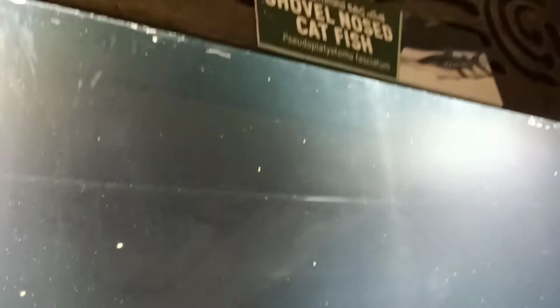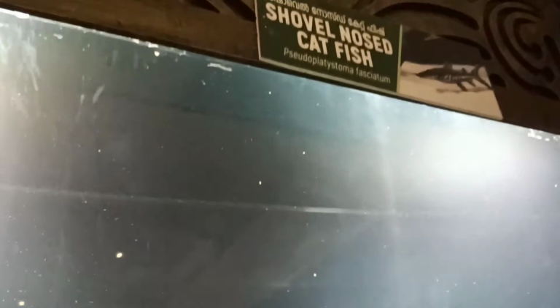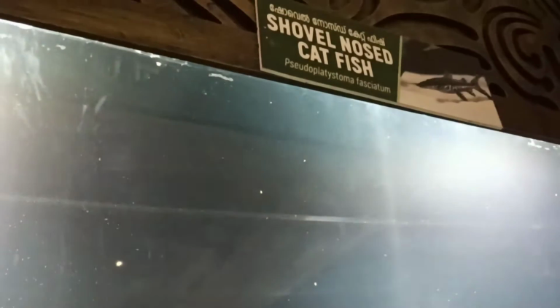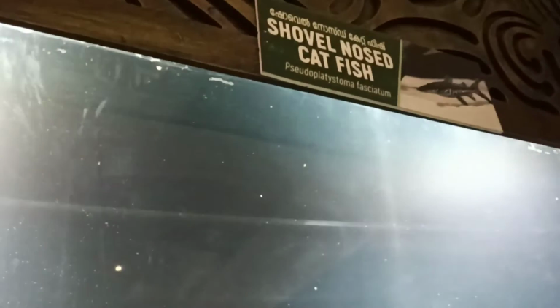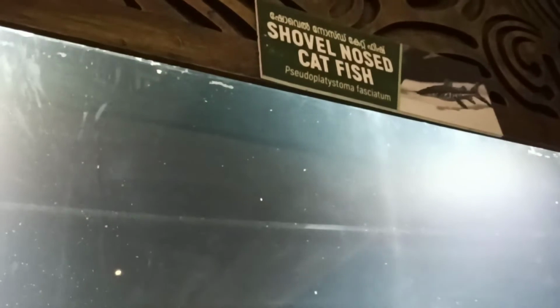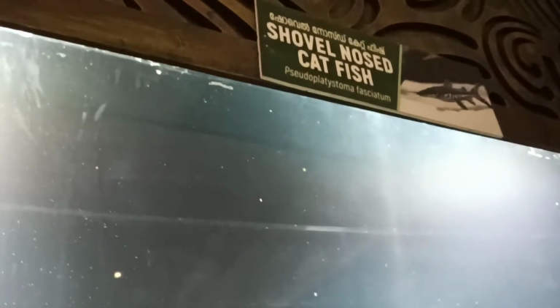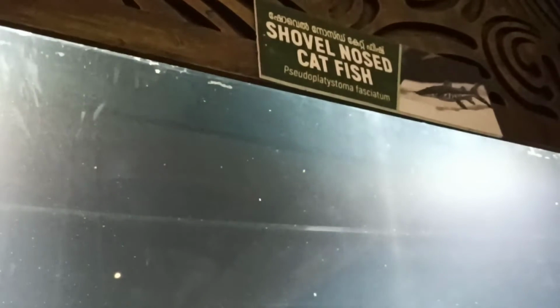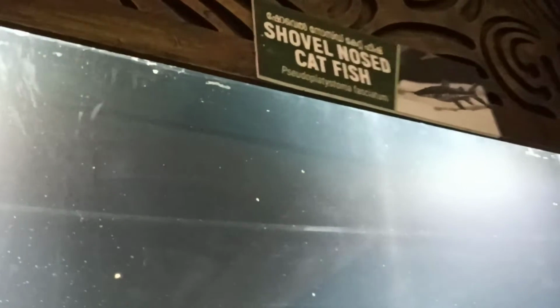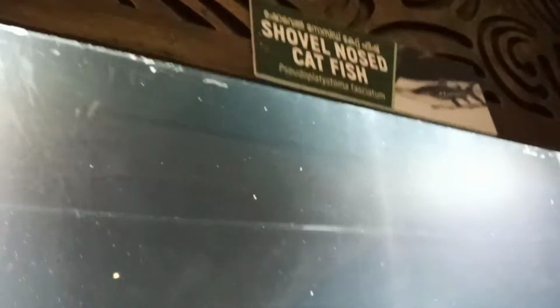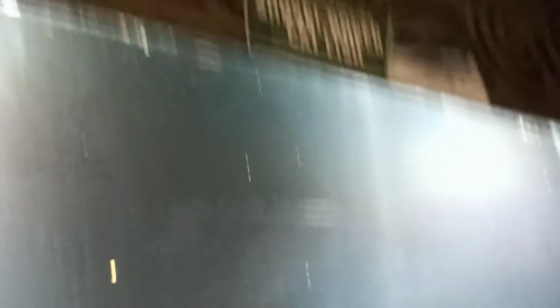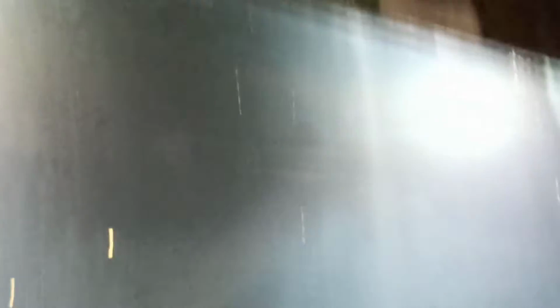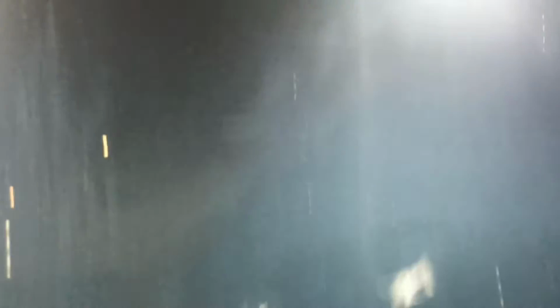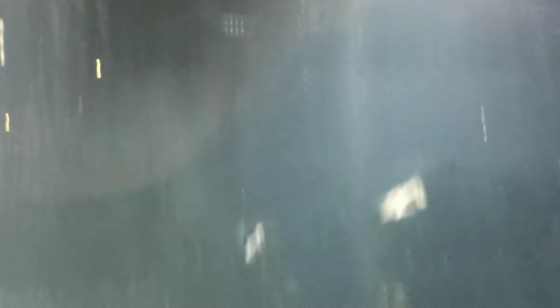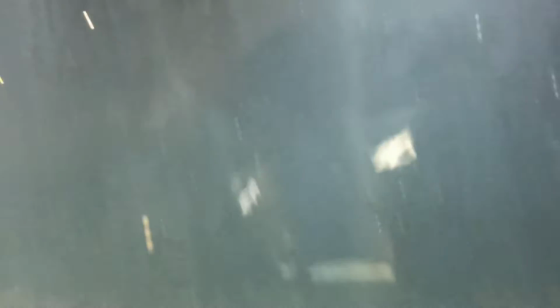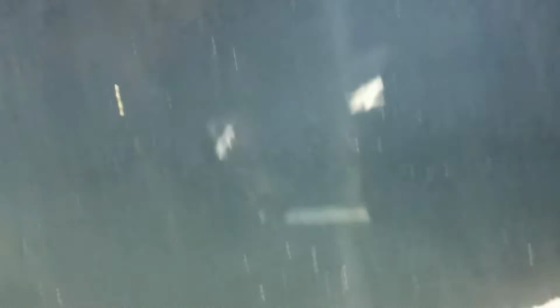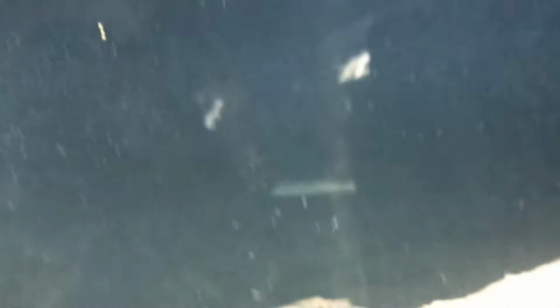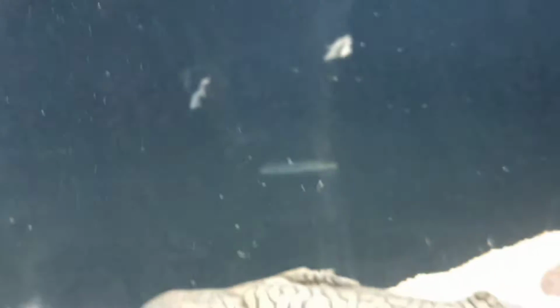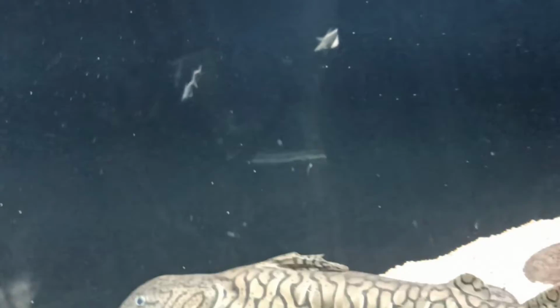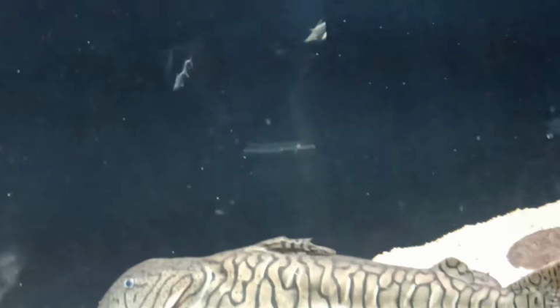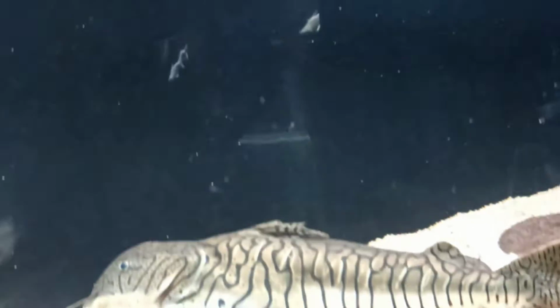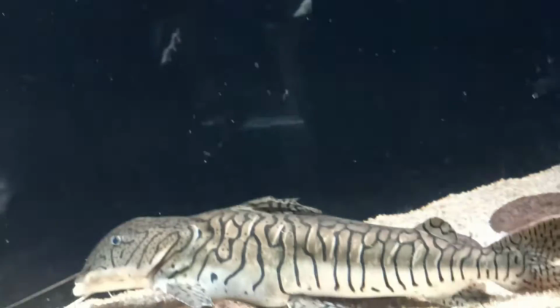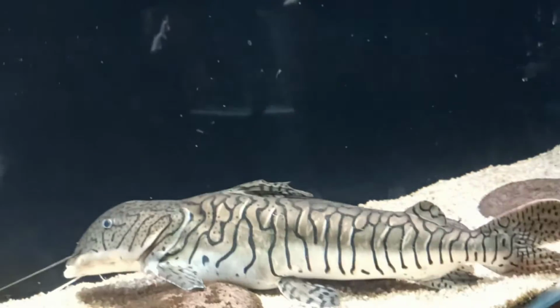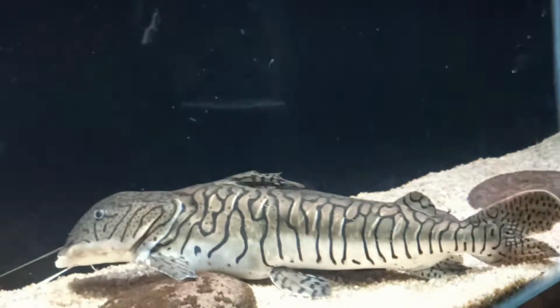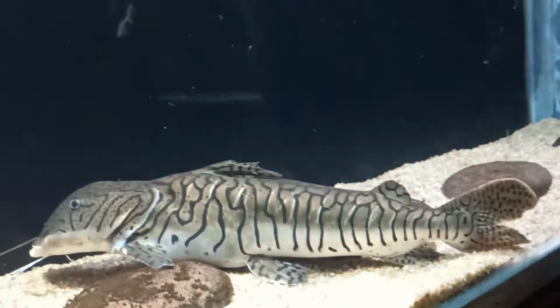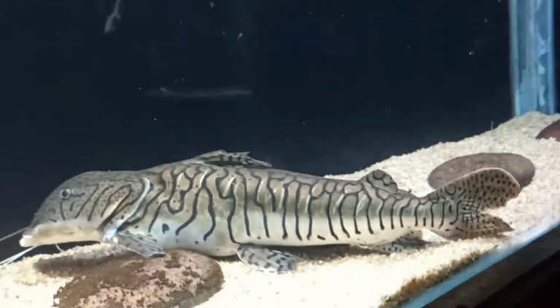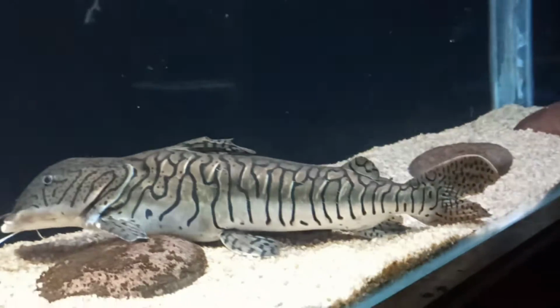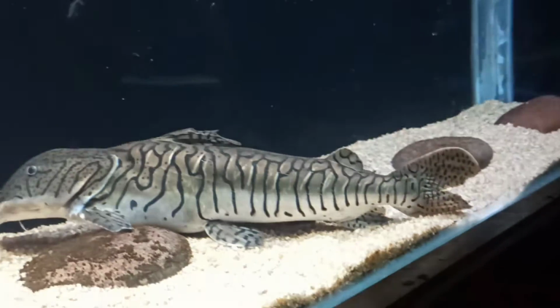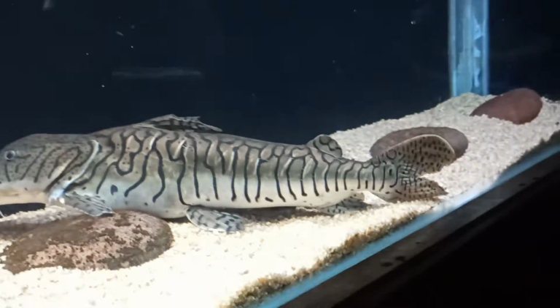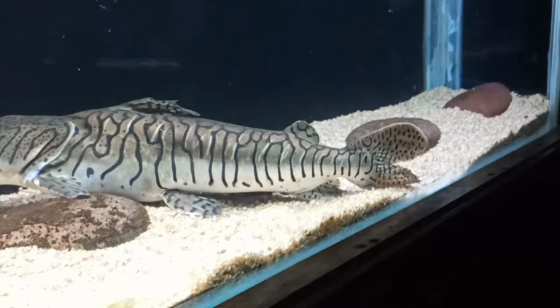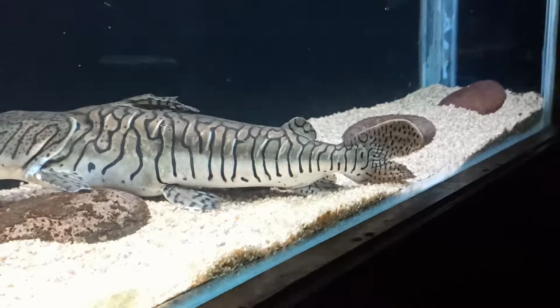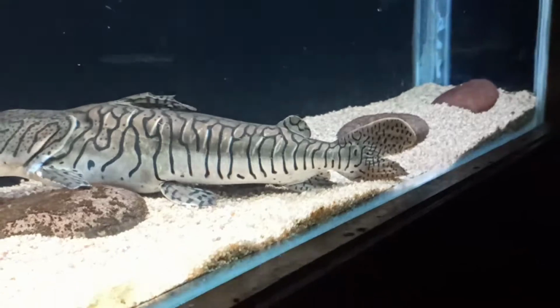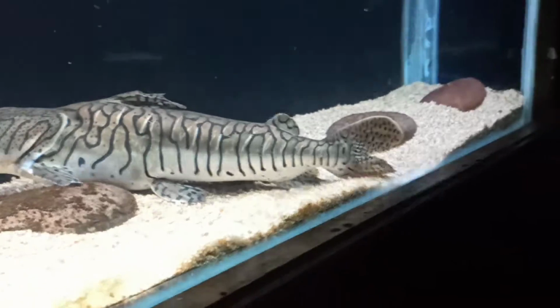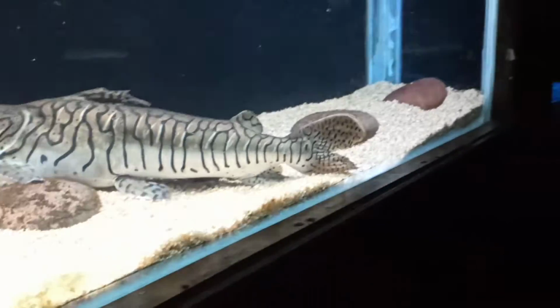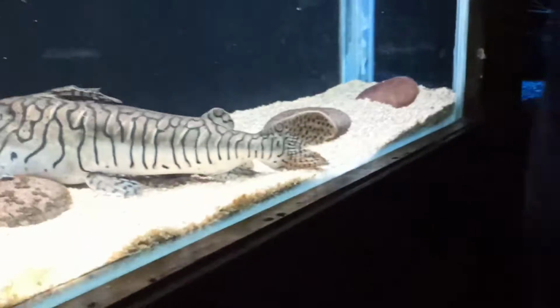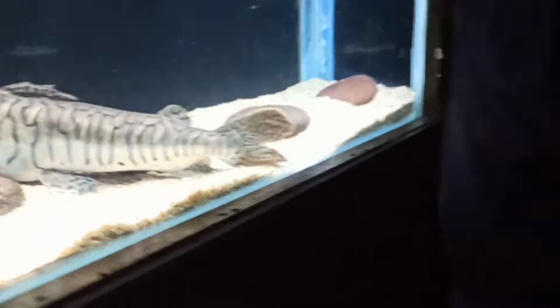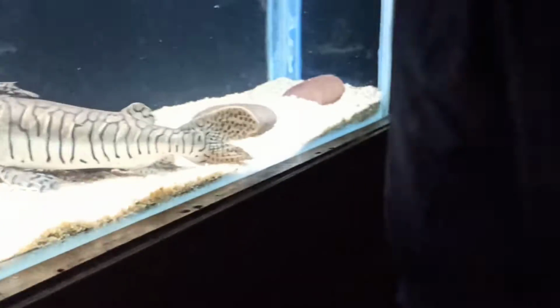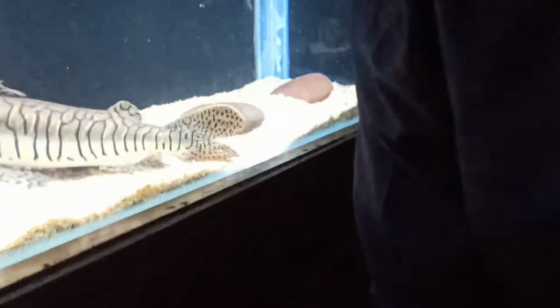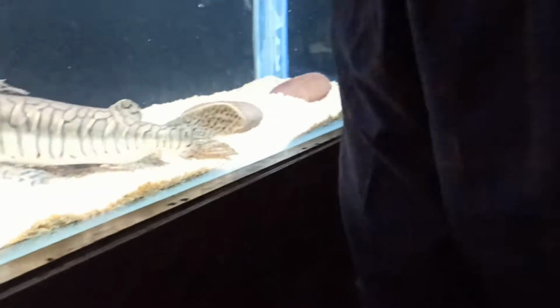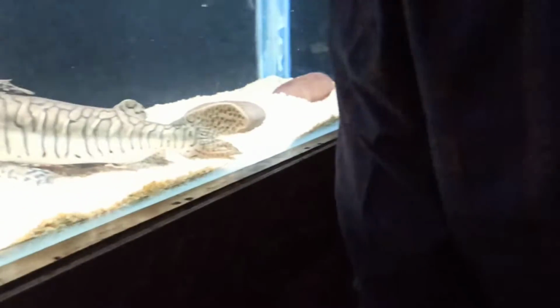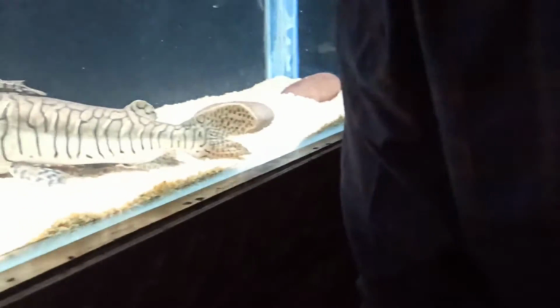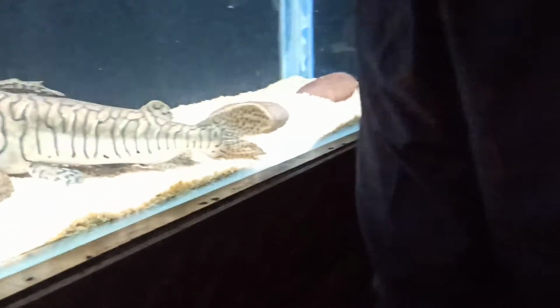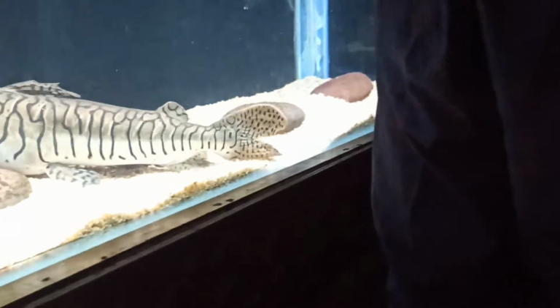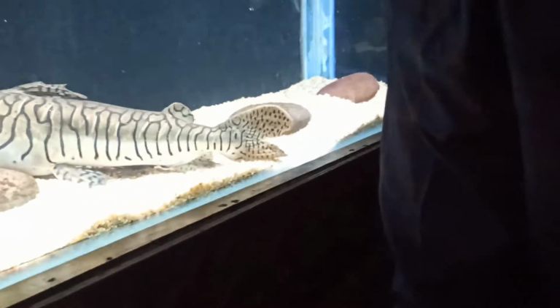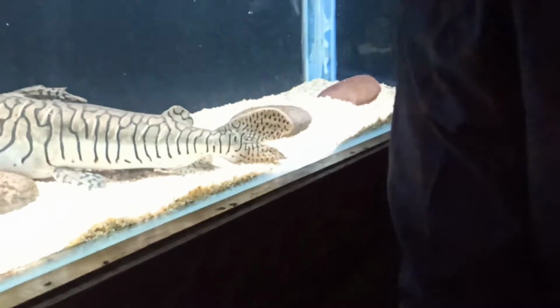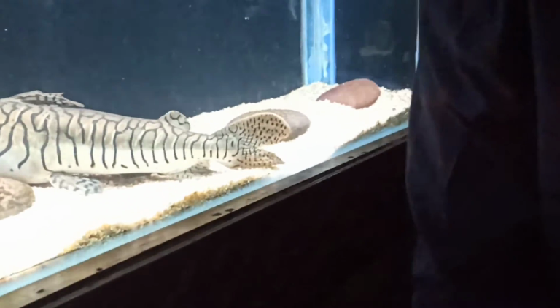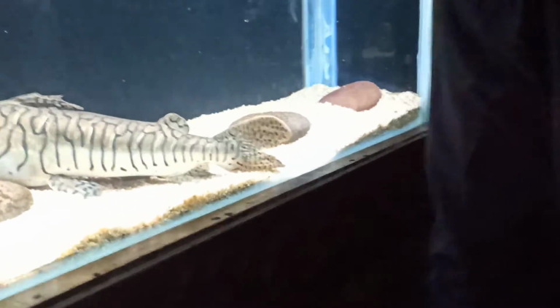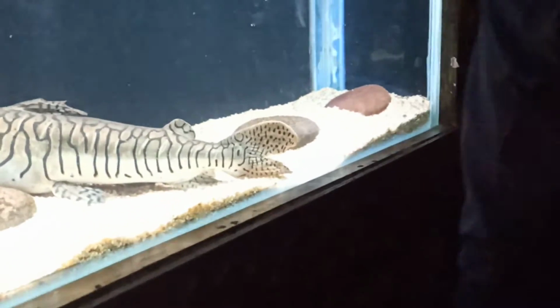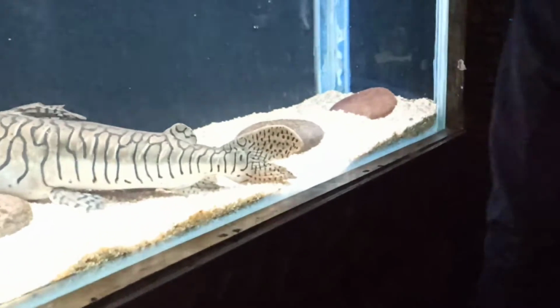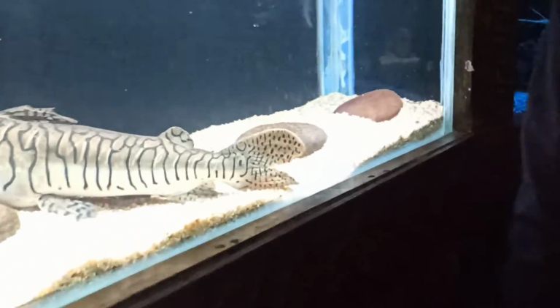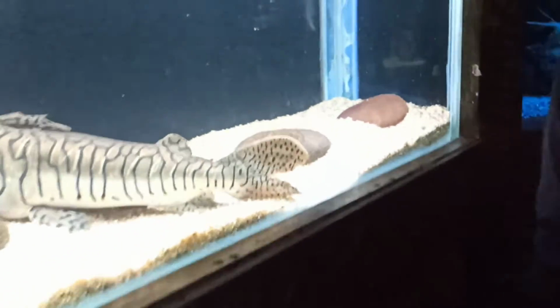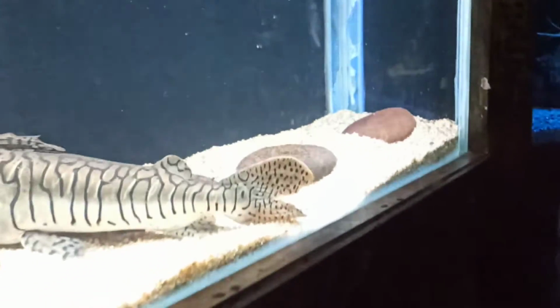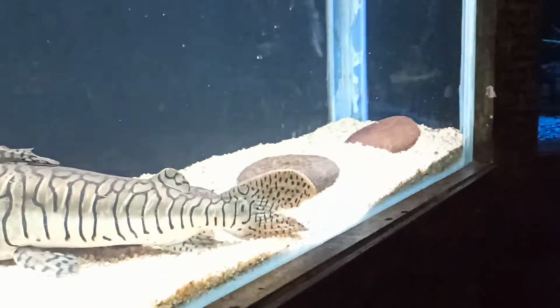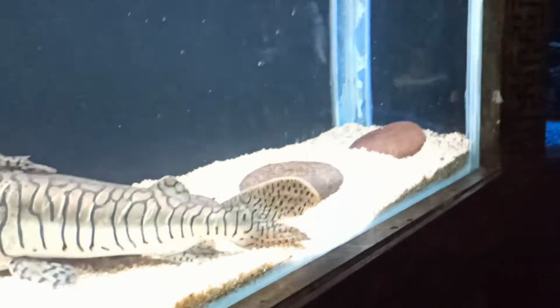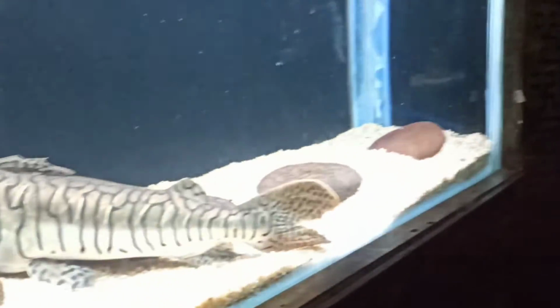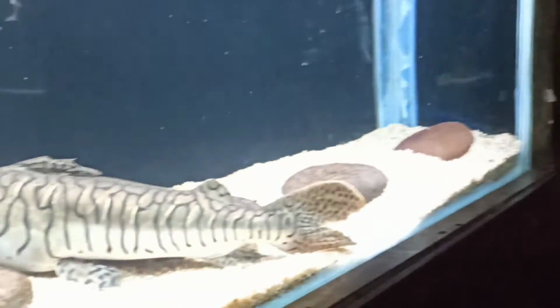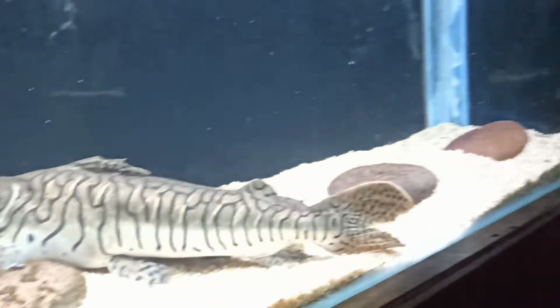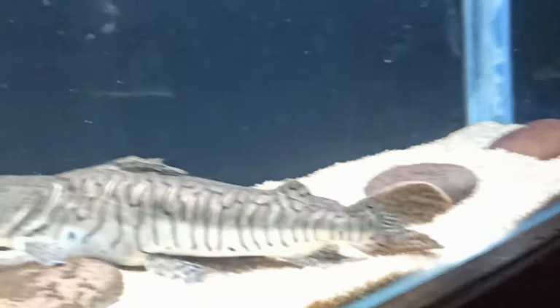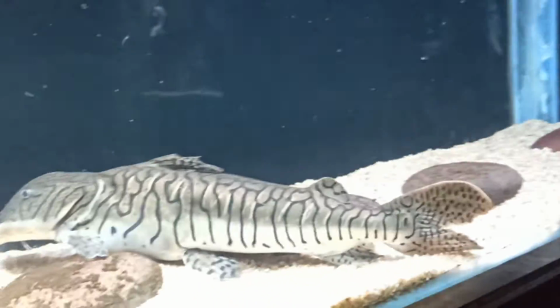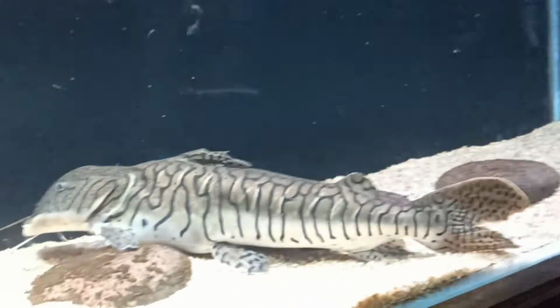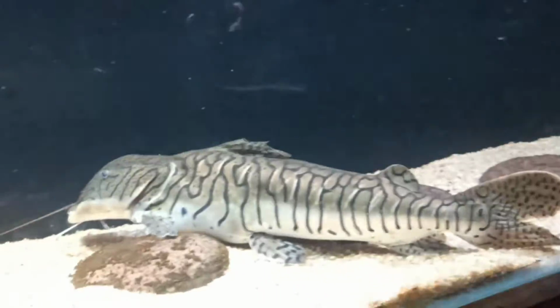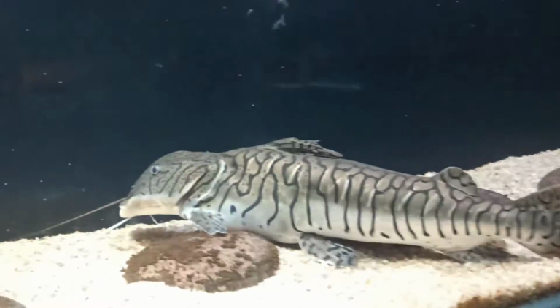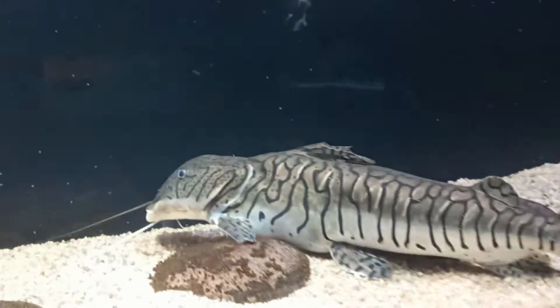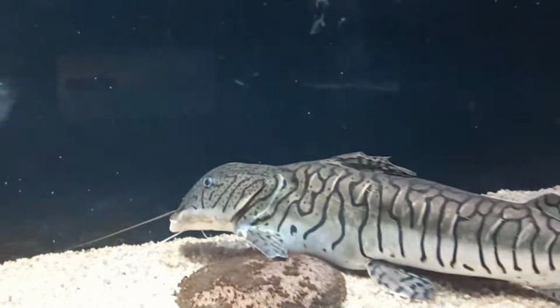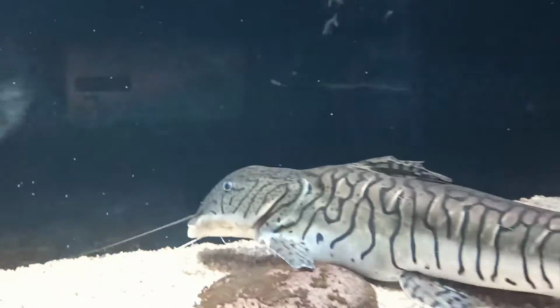If you like this catfish, please like my video and subscribe to my channel. Bye bye, guys!